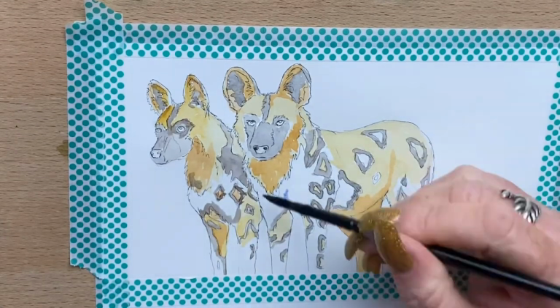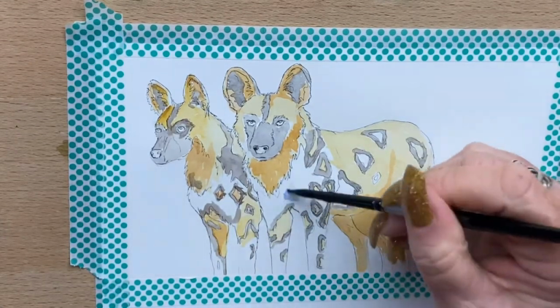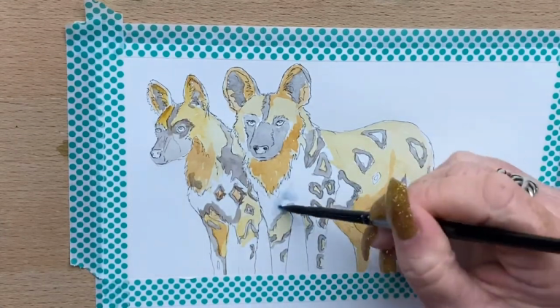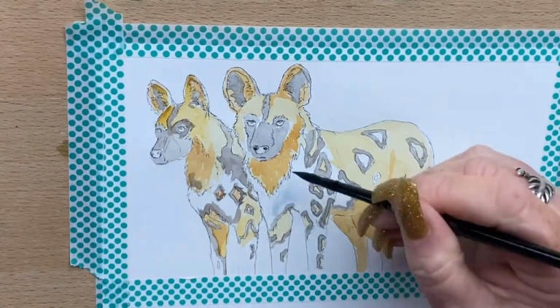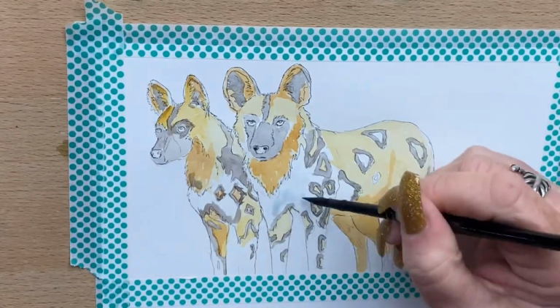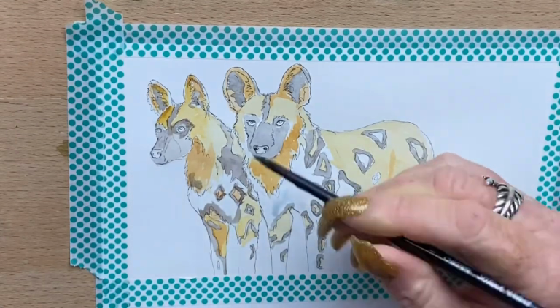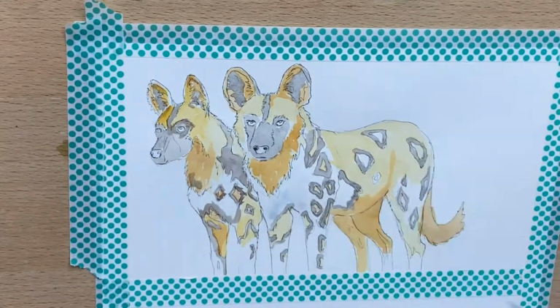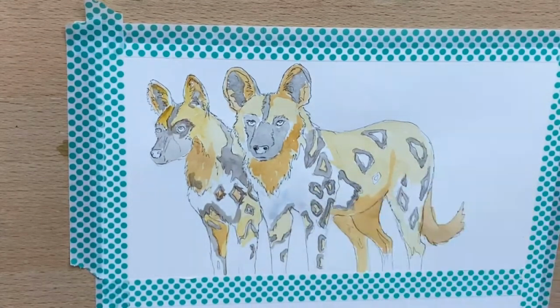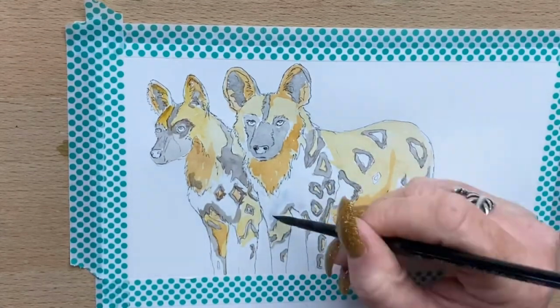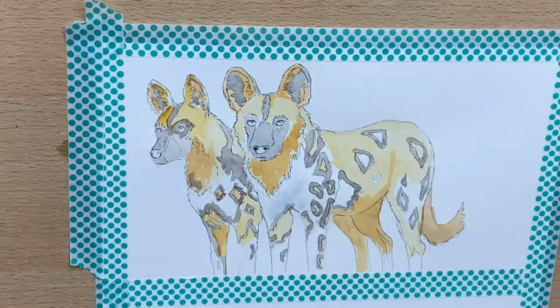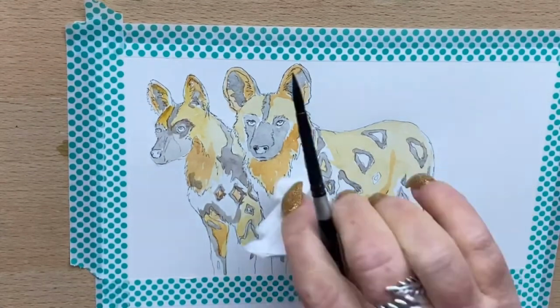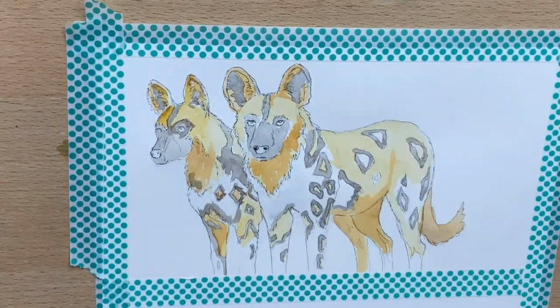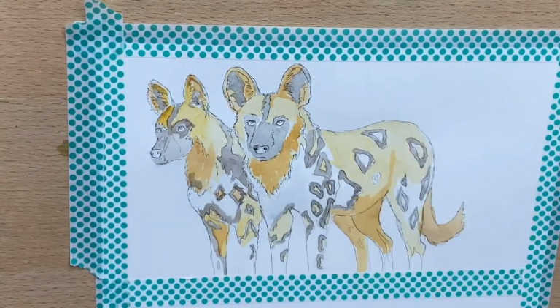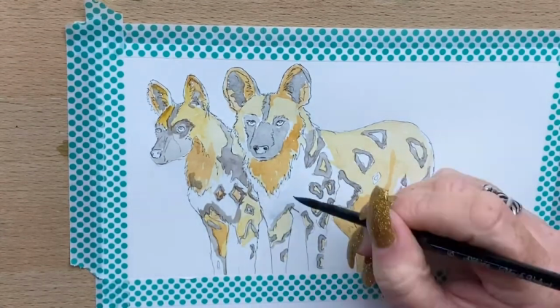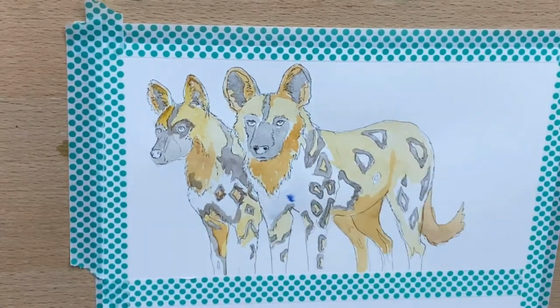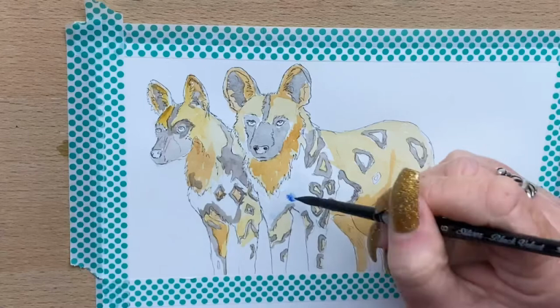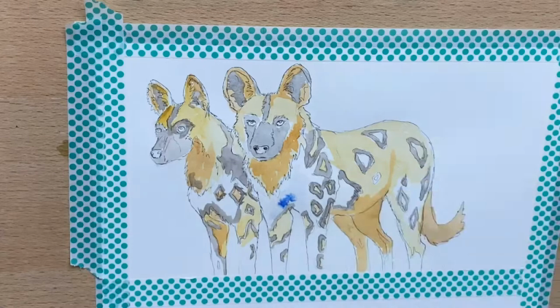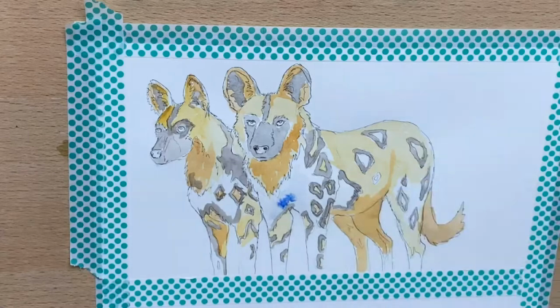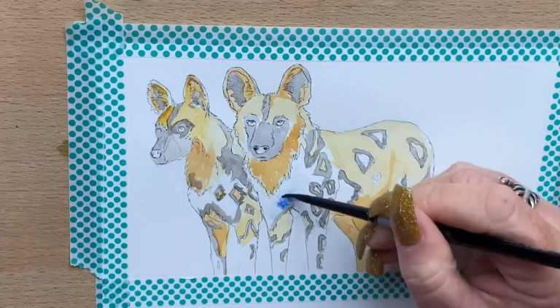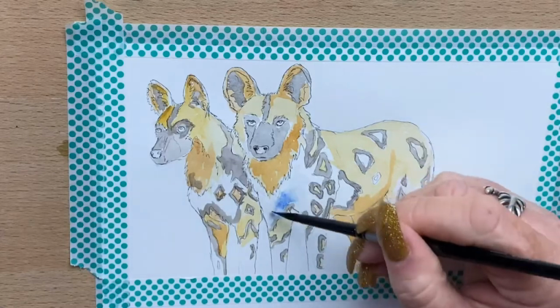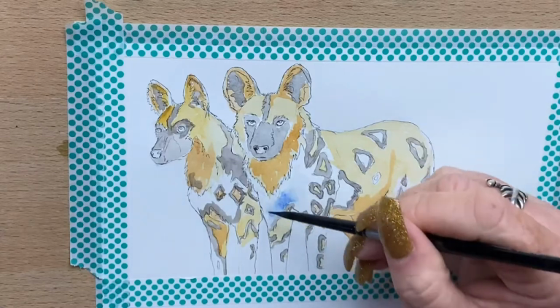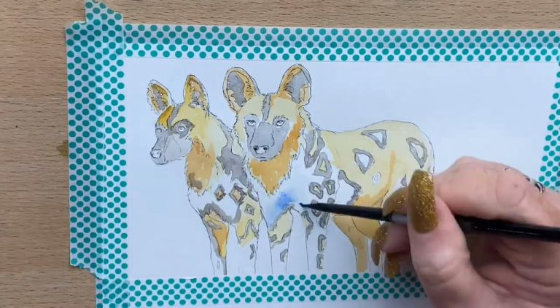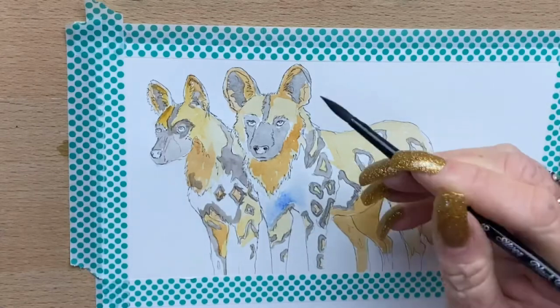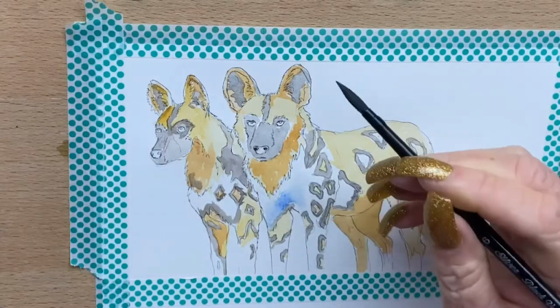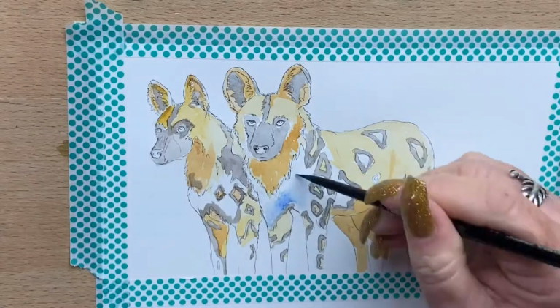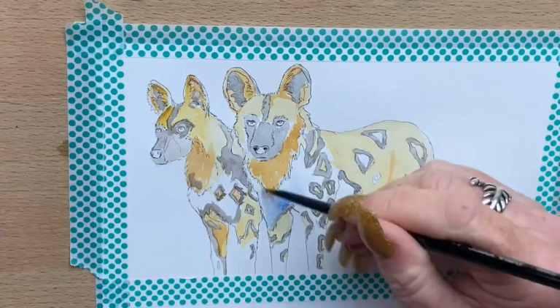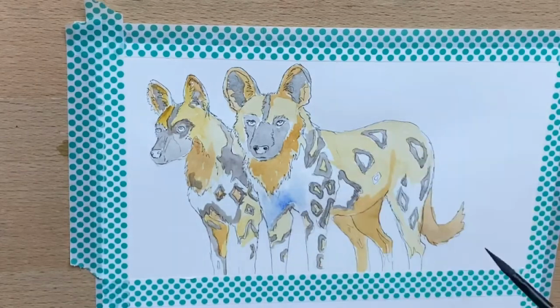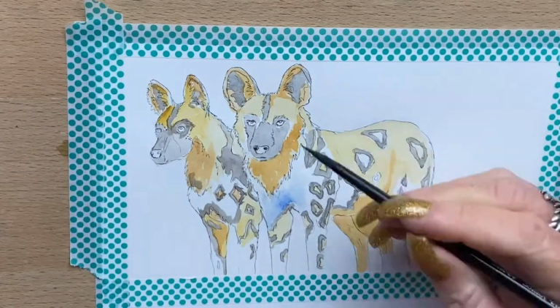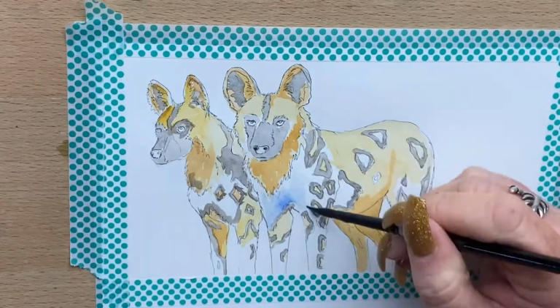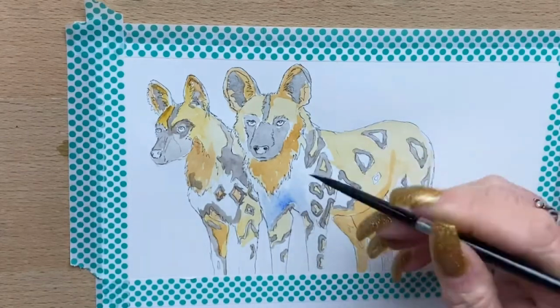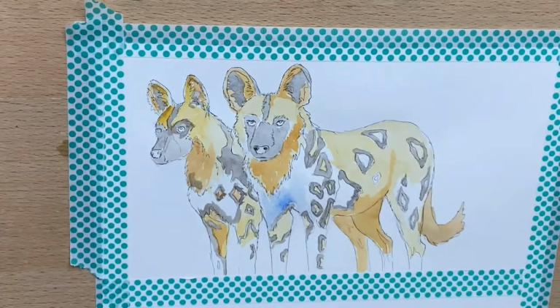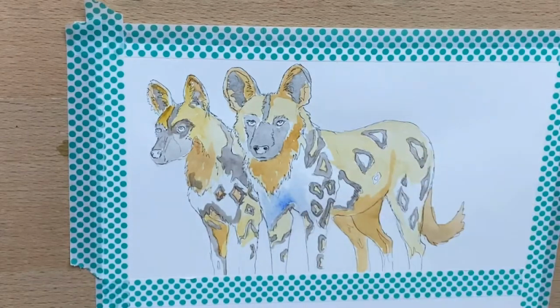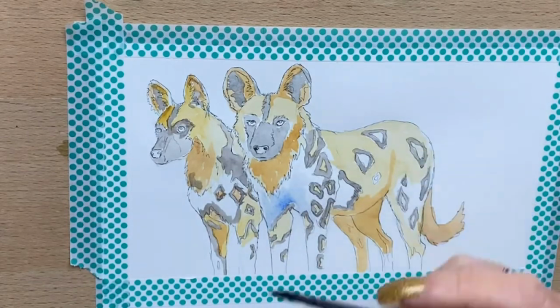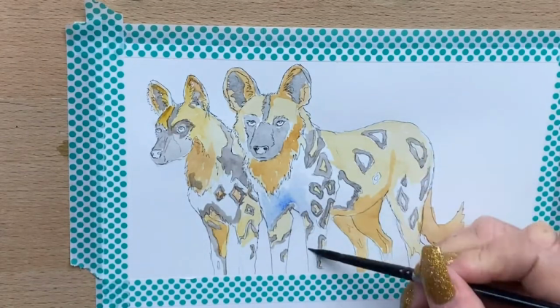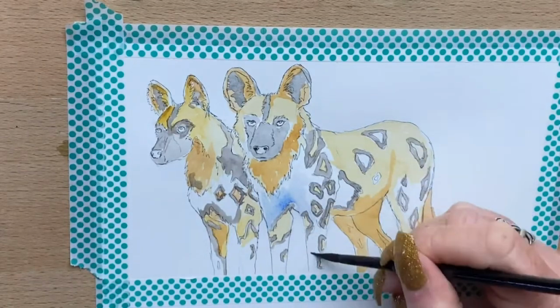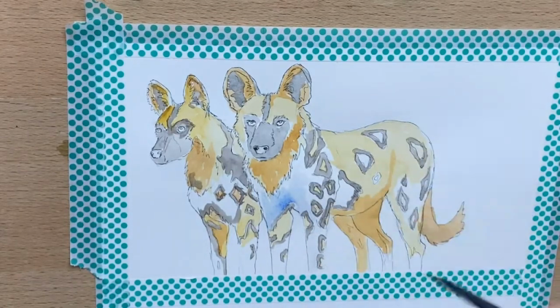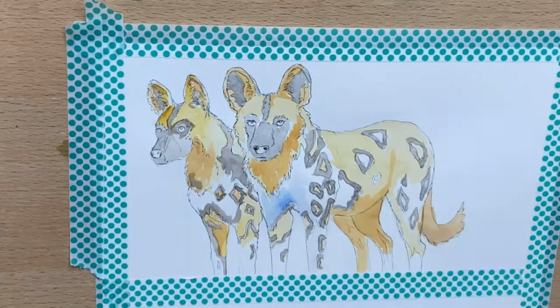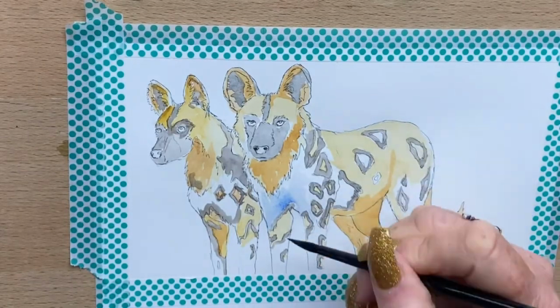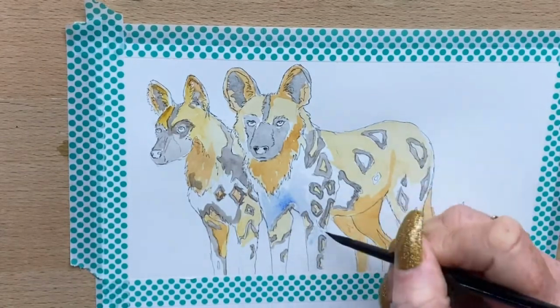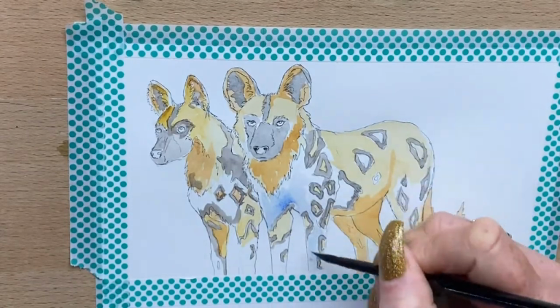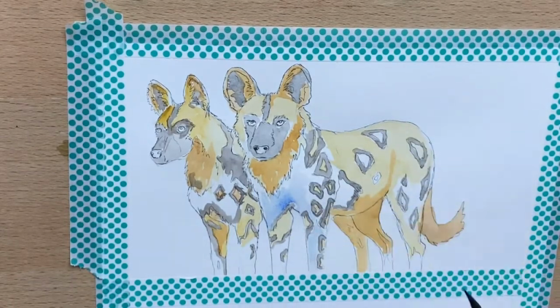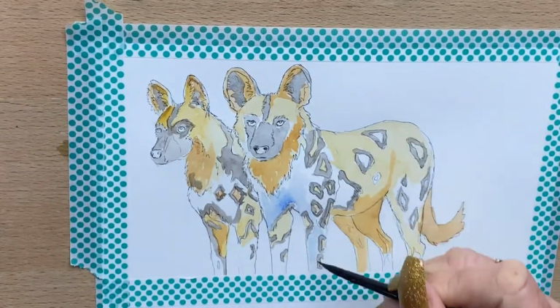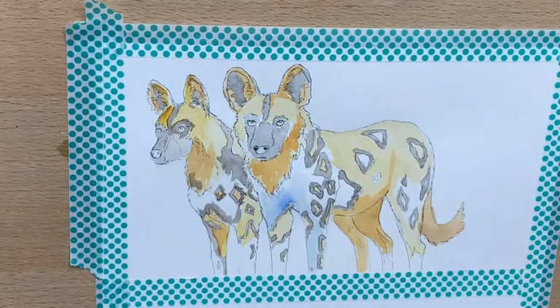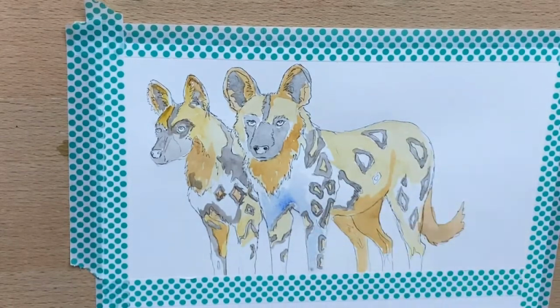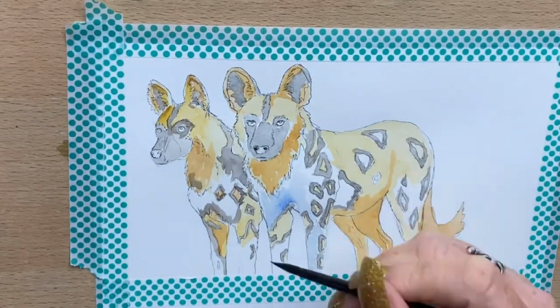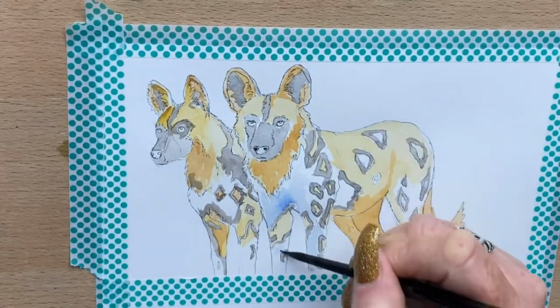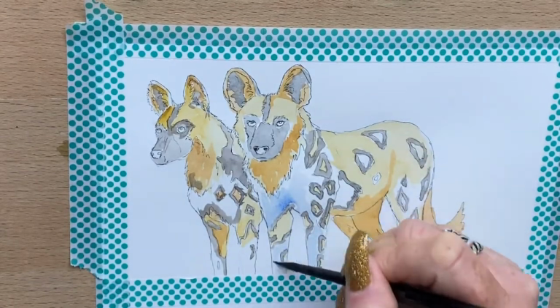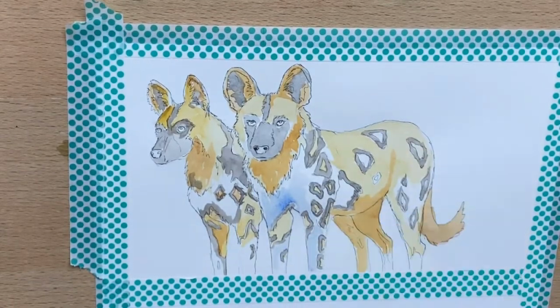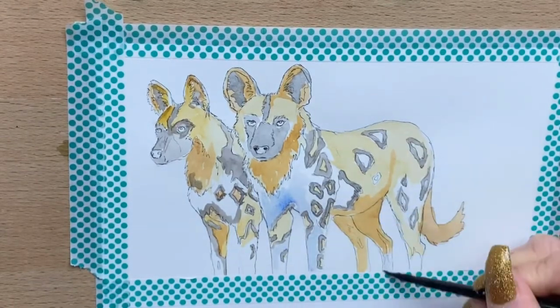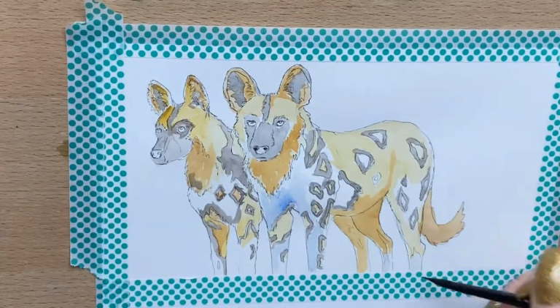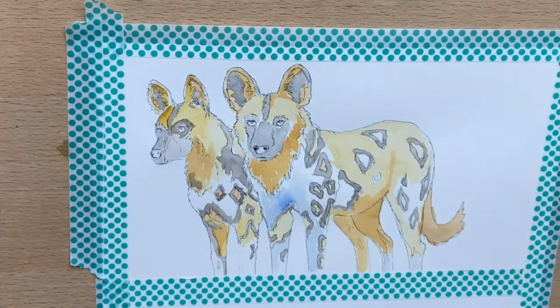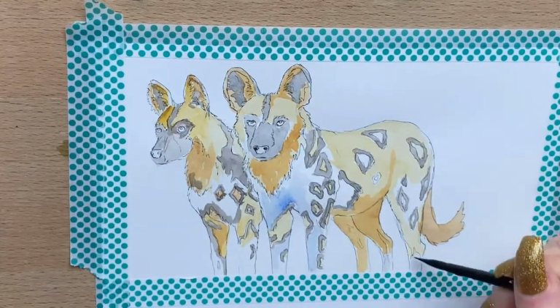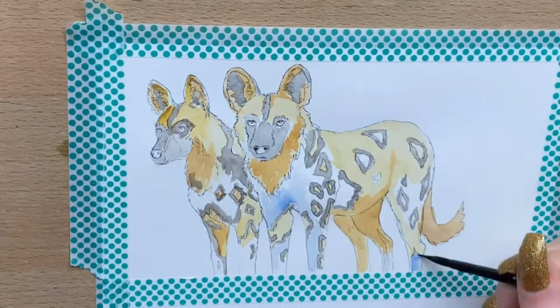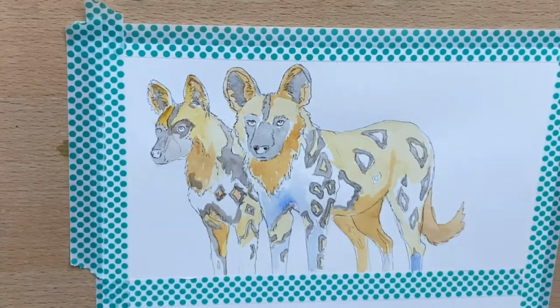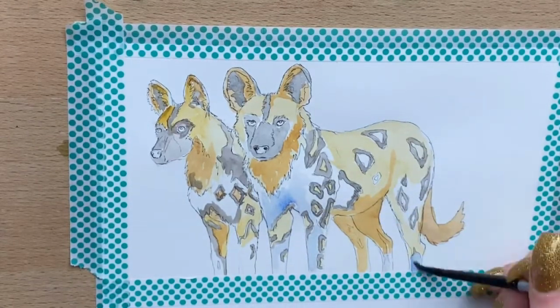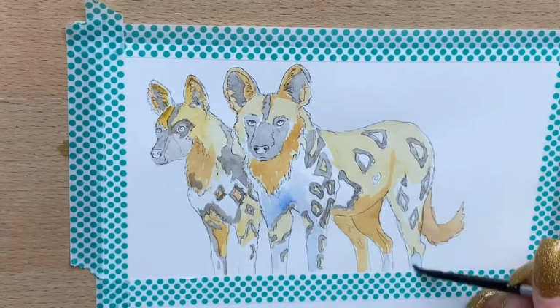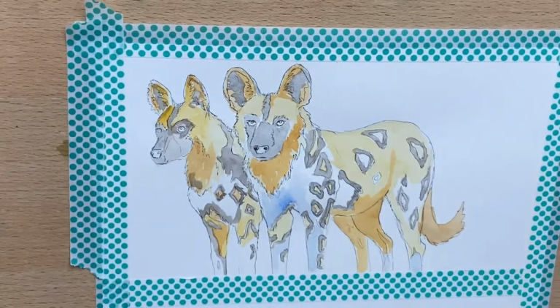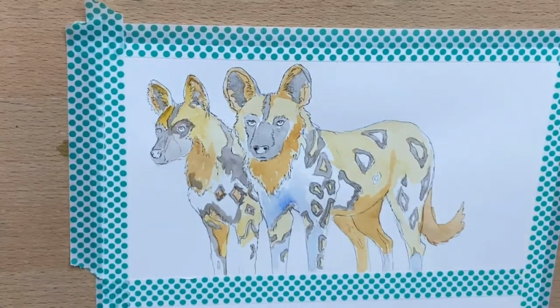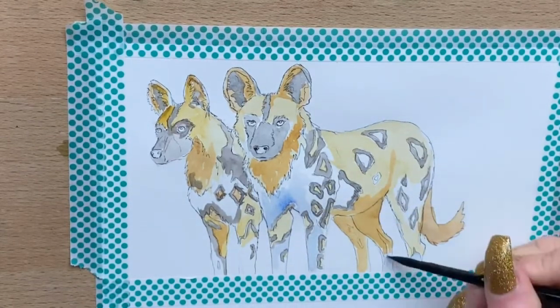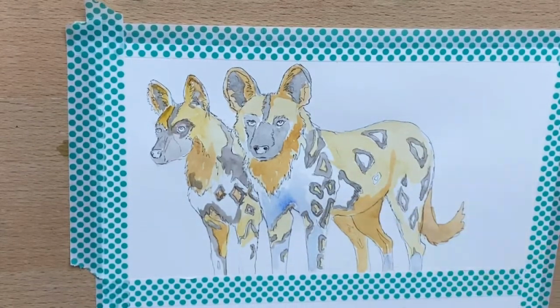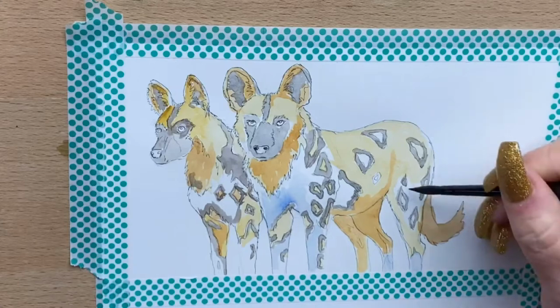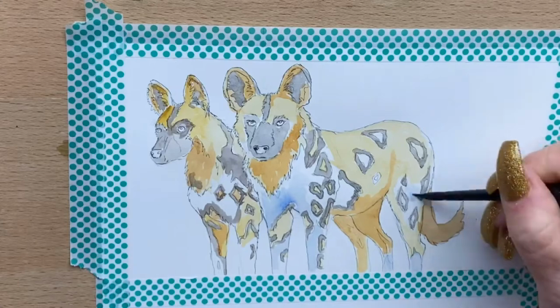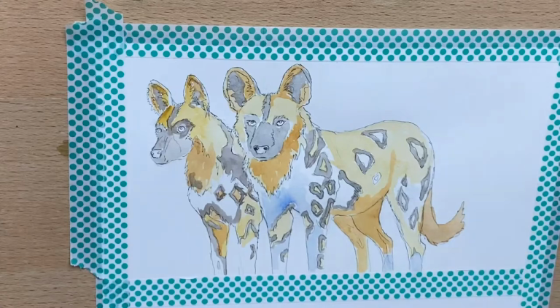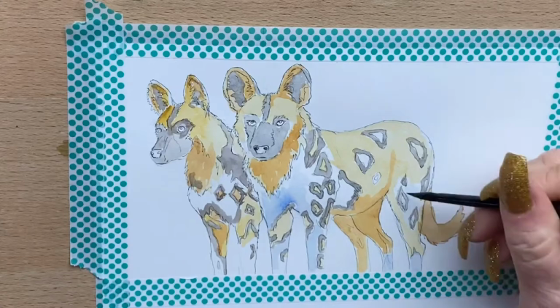In the white areas I just add cobalt blue. I wet the paper first and add a light wash of cobalt blue, and that puts the shade on.